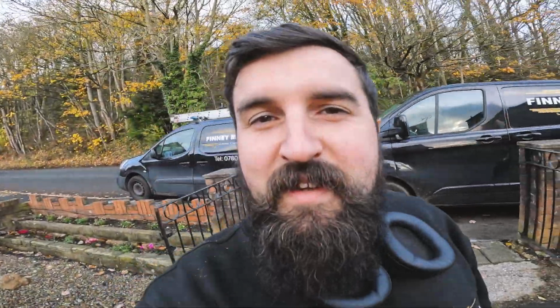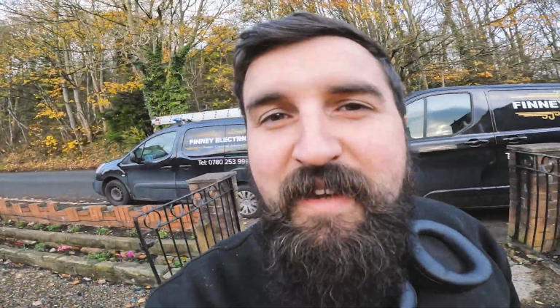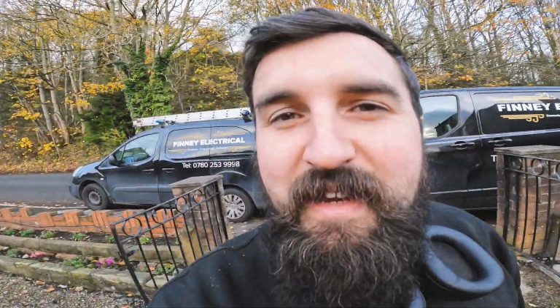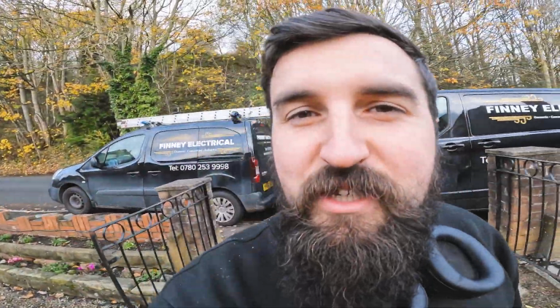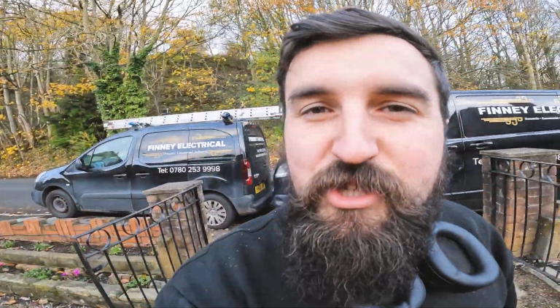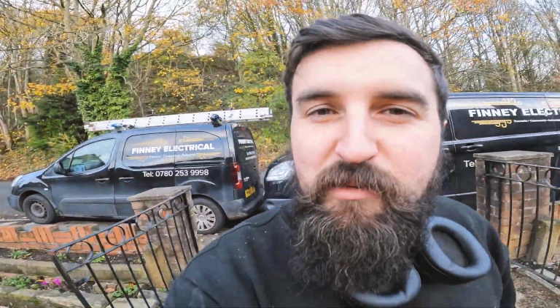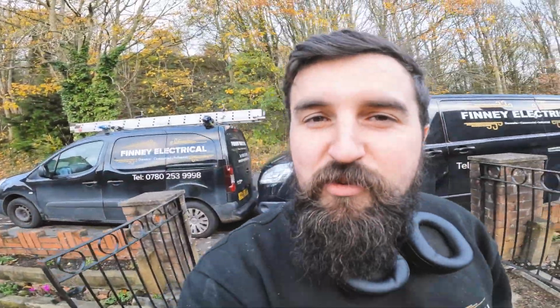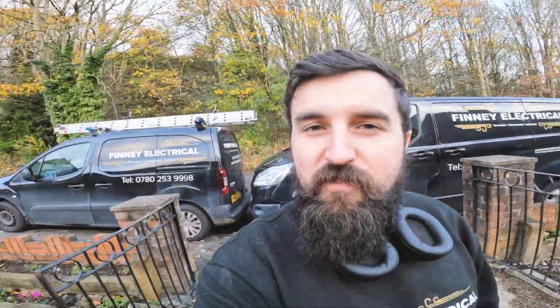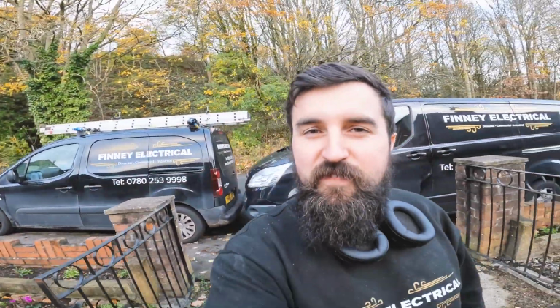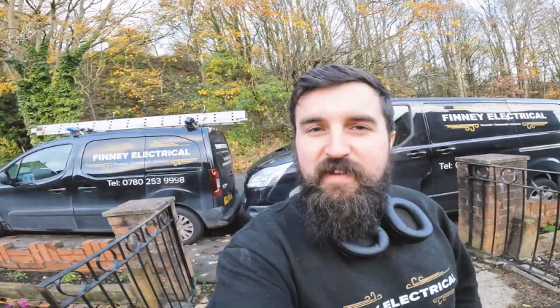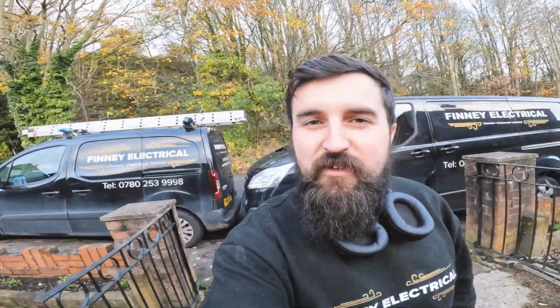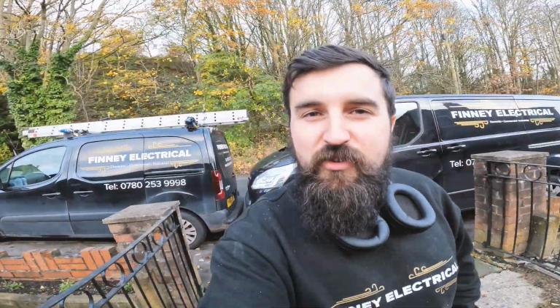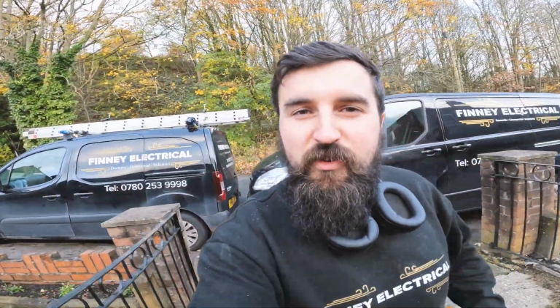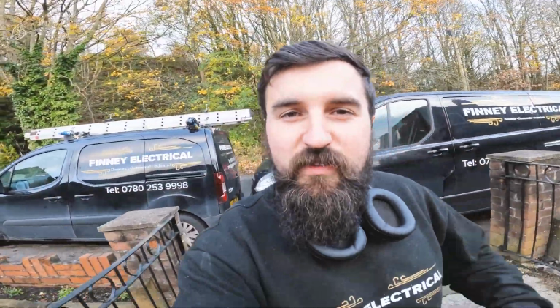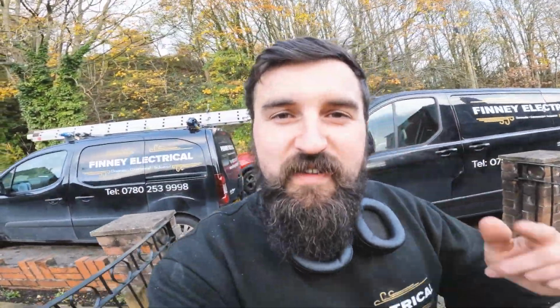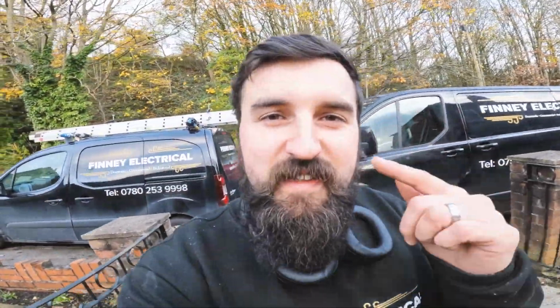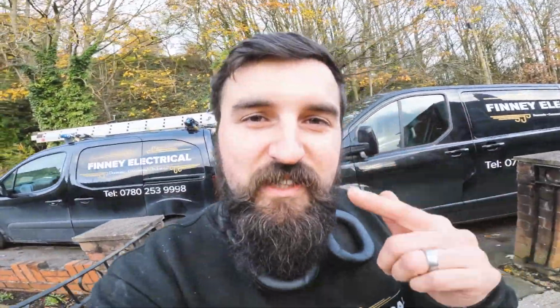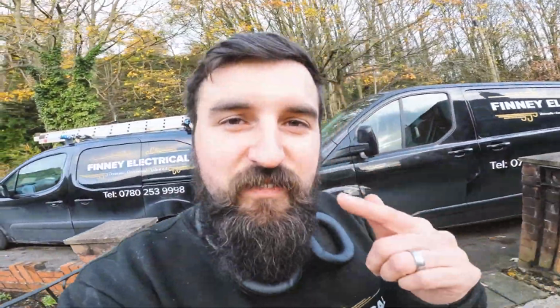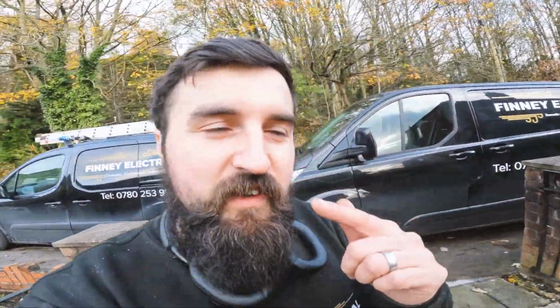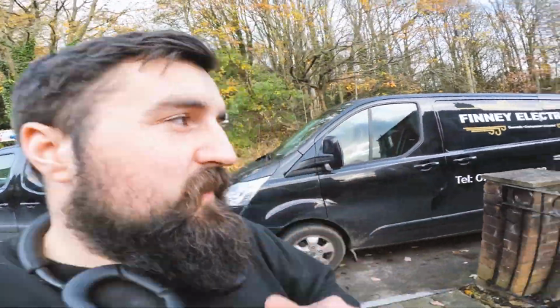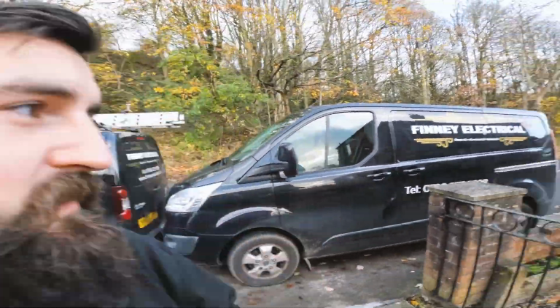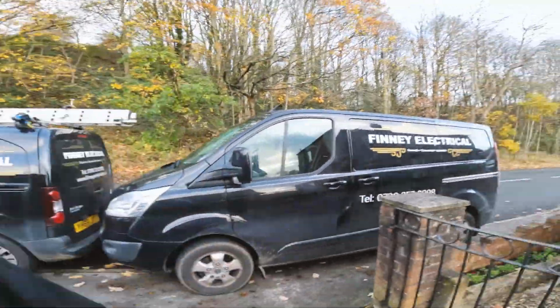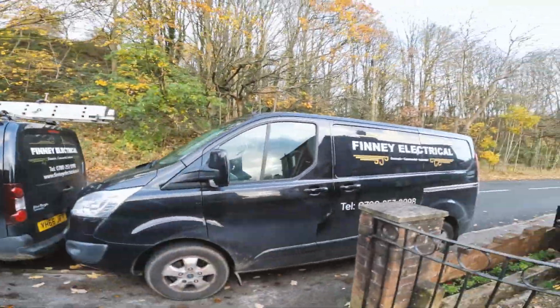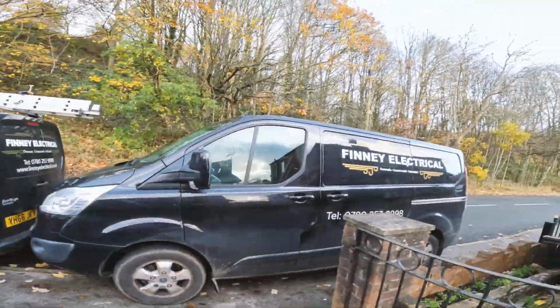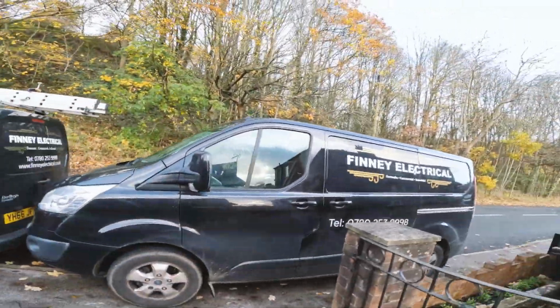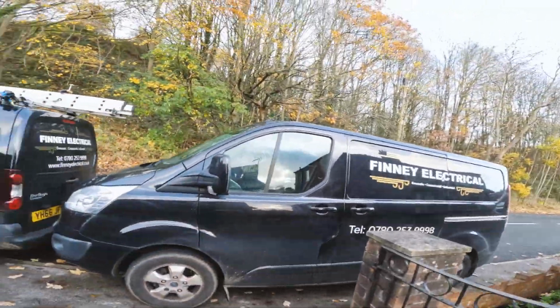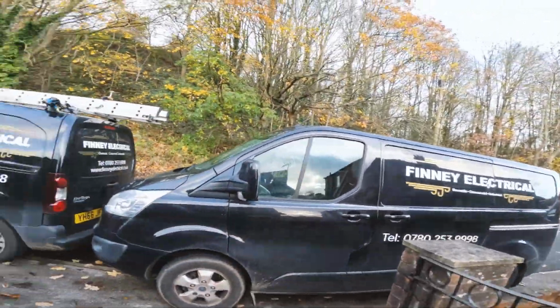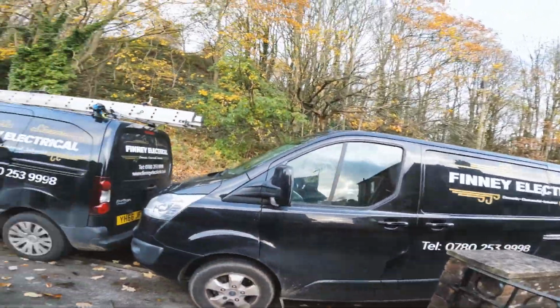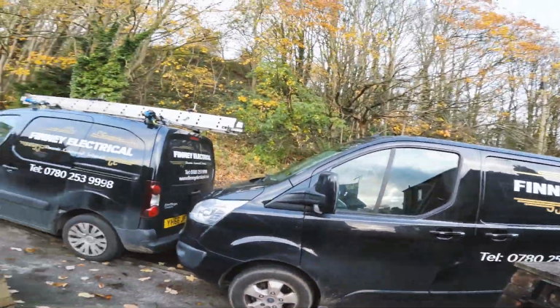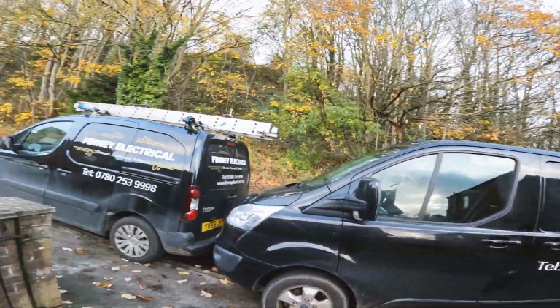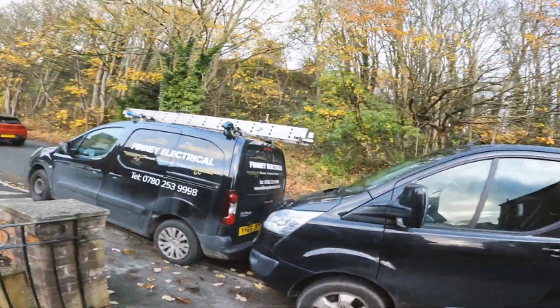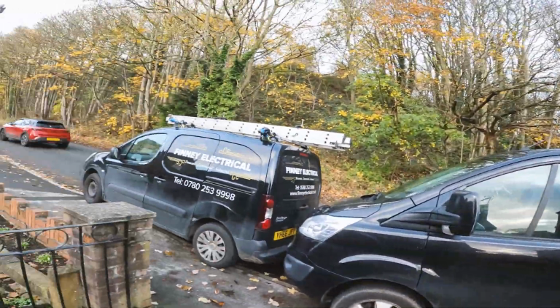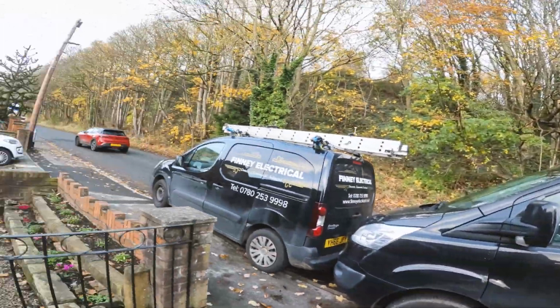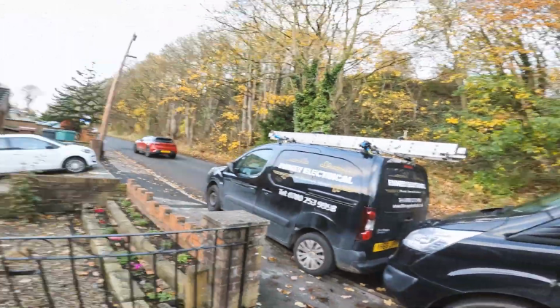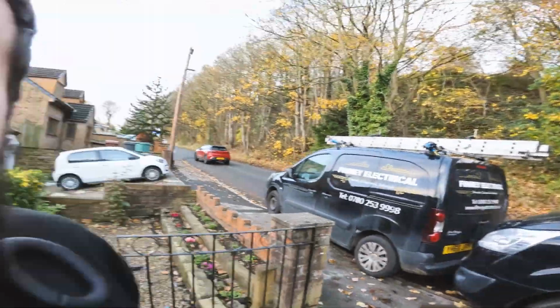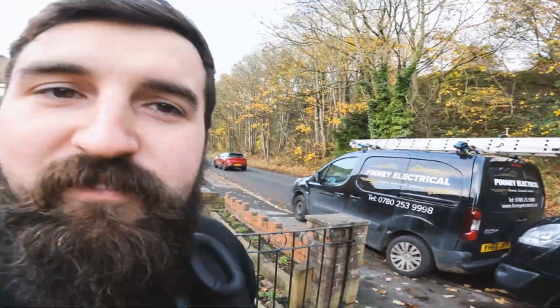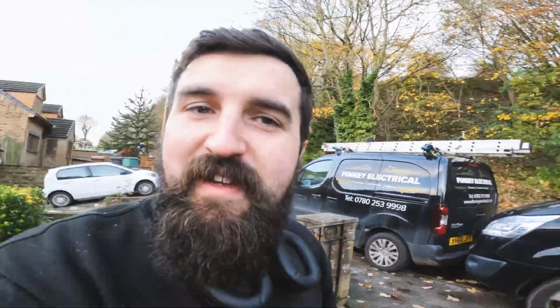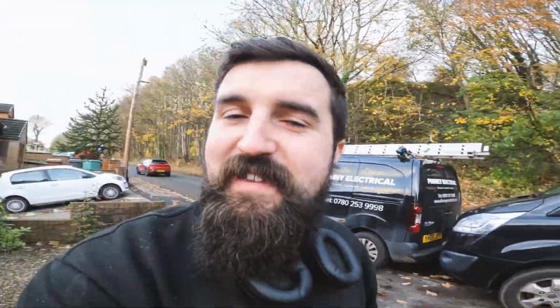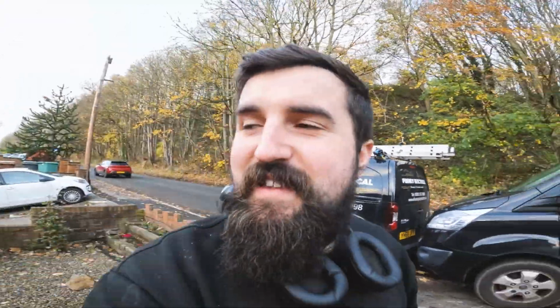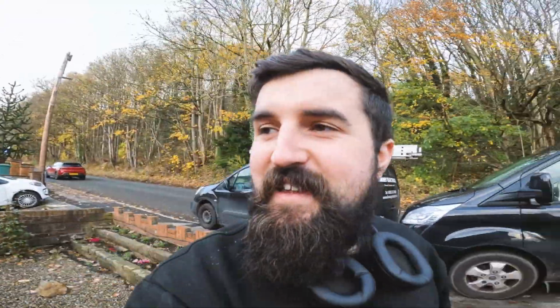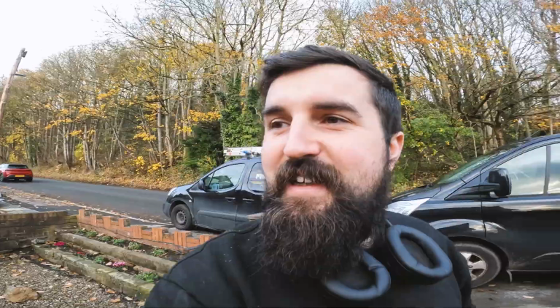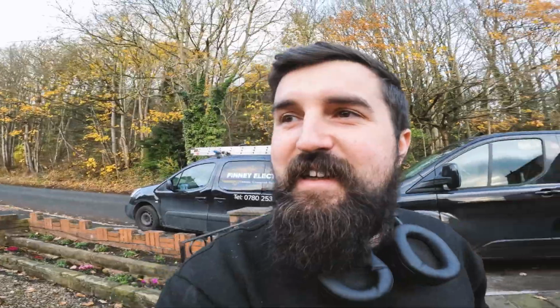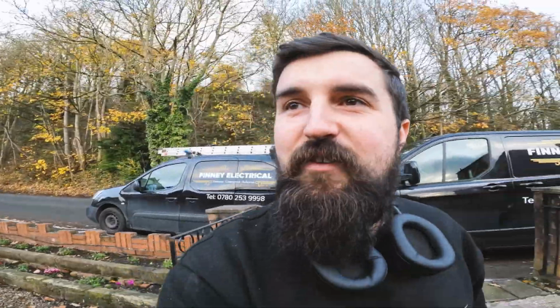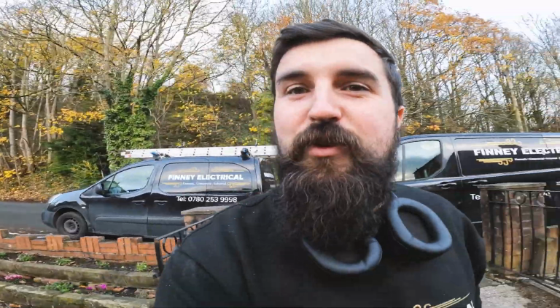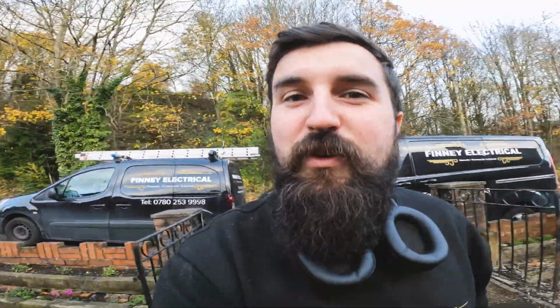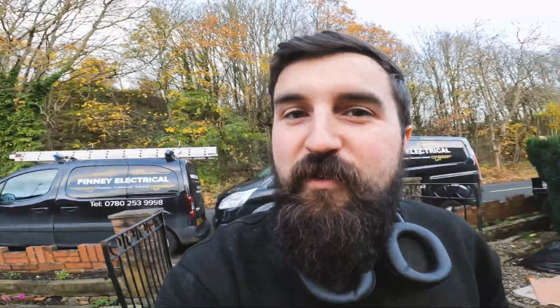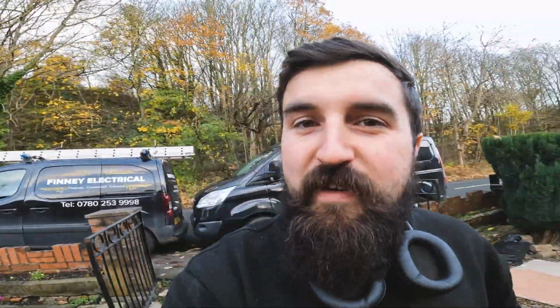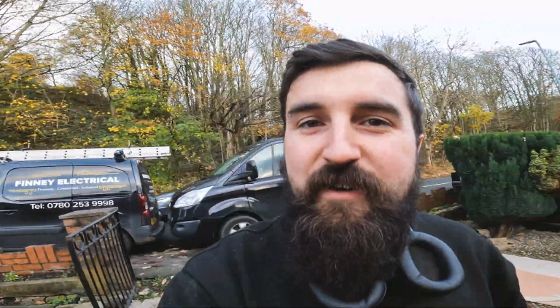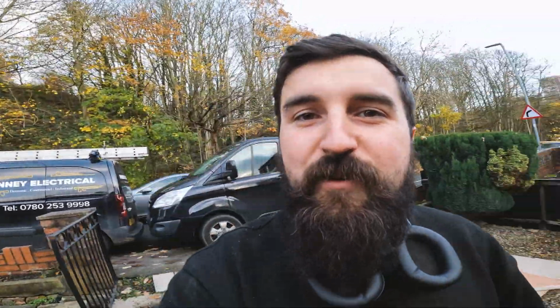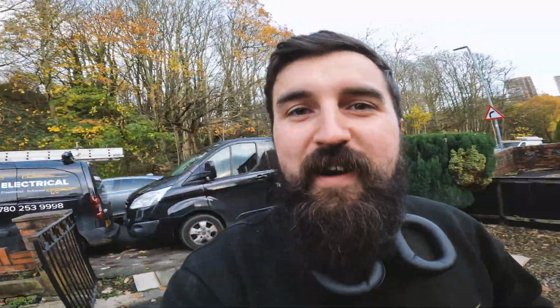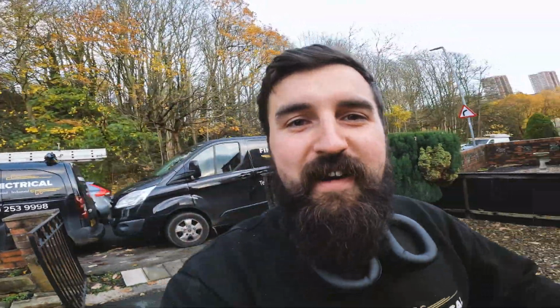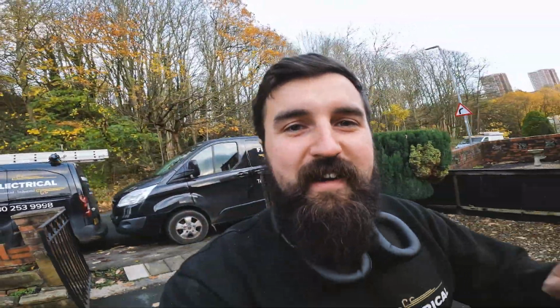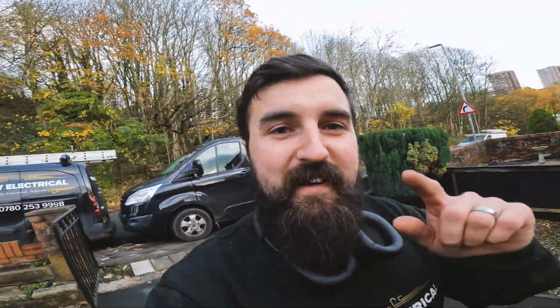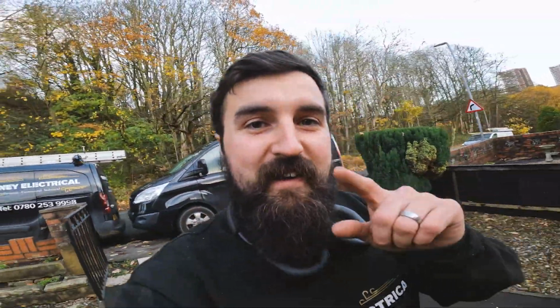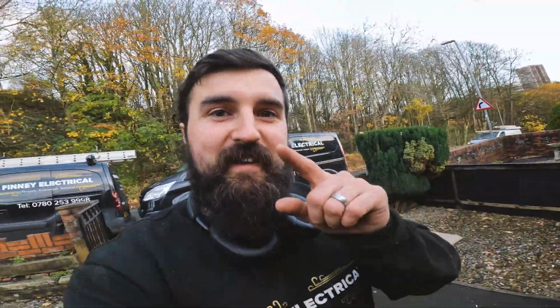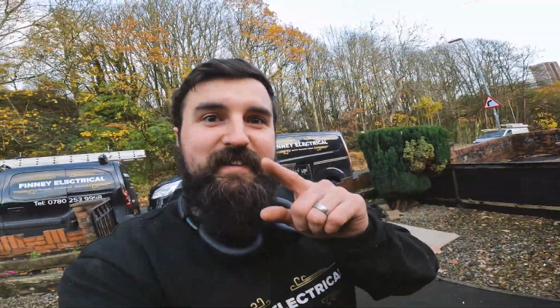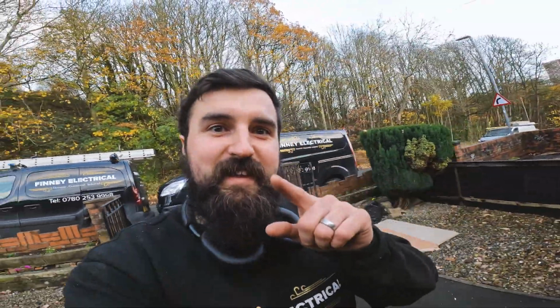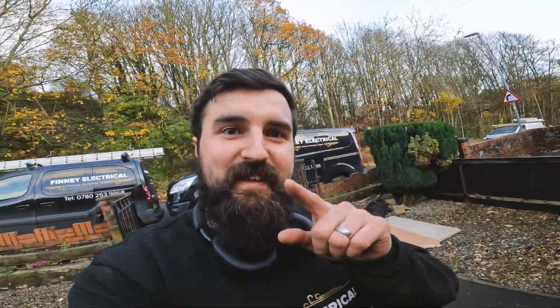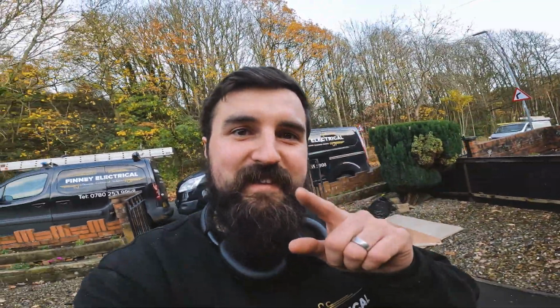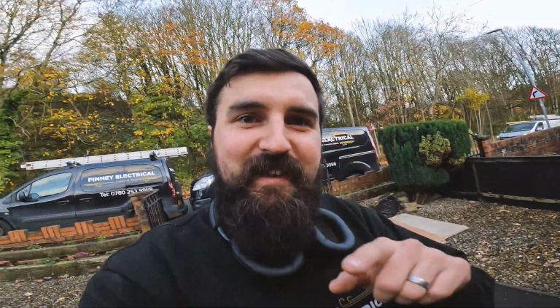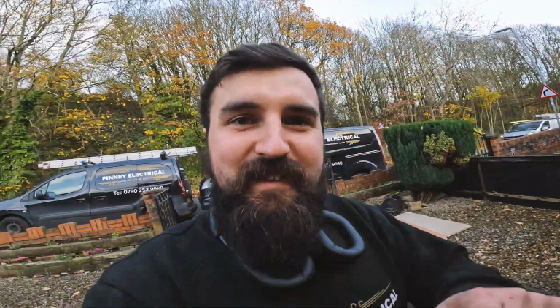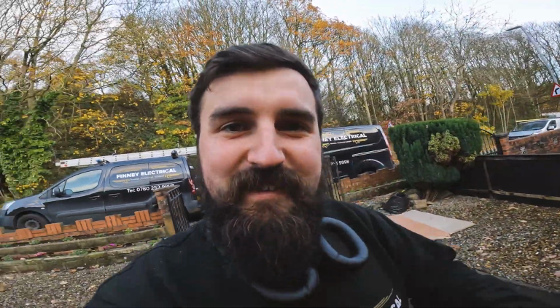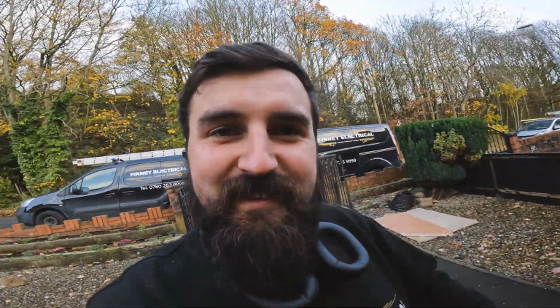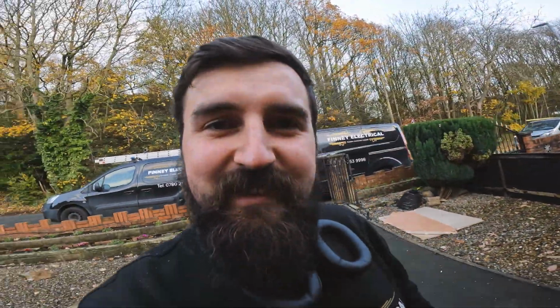Hey, it's James Shaw from the Electrical. On today's video, it's double trouble — we've got both of the vans here and we're doing a rewire. Let's get into this.